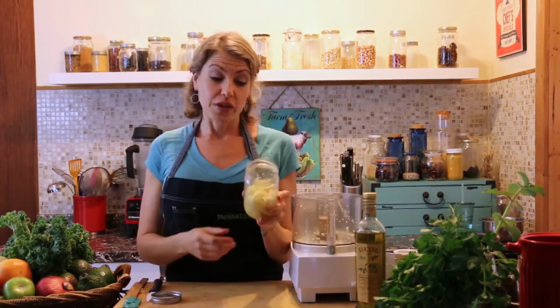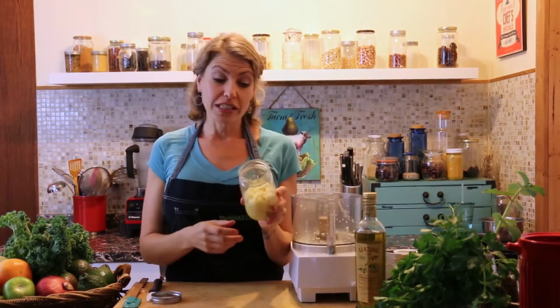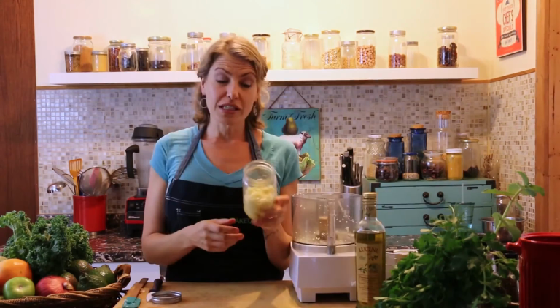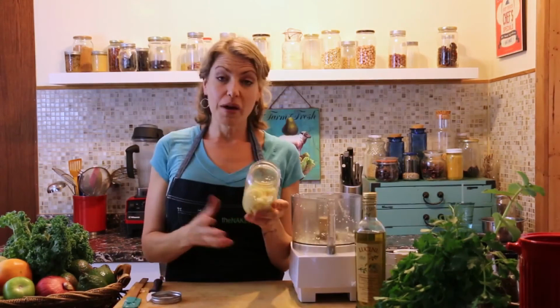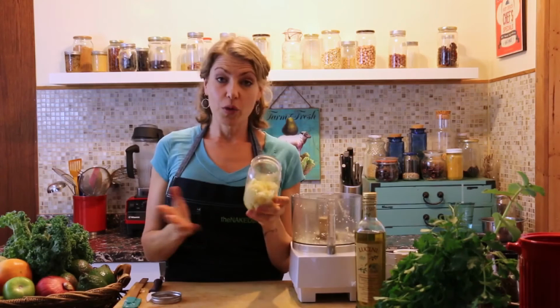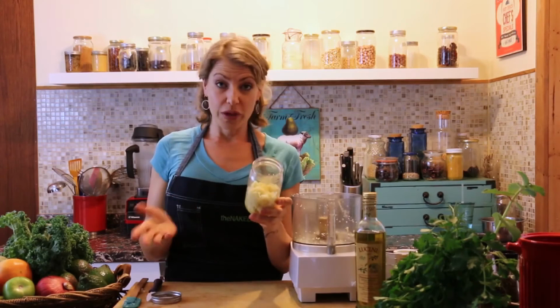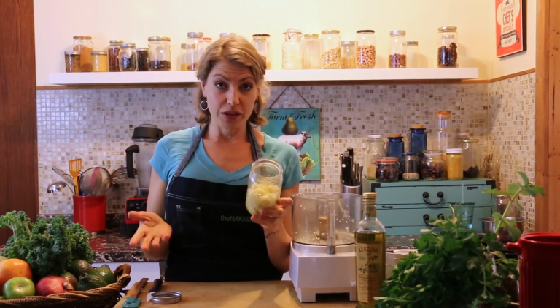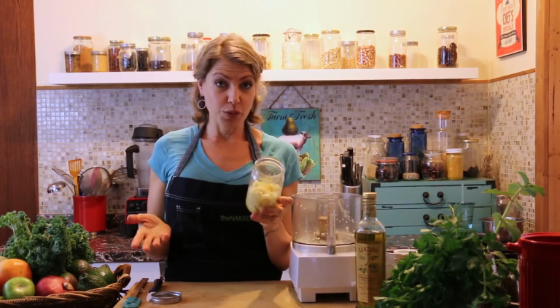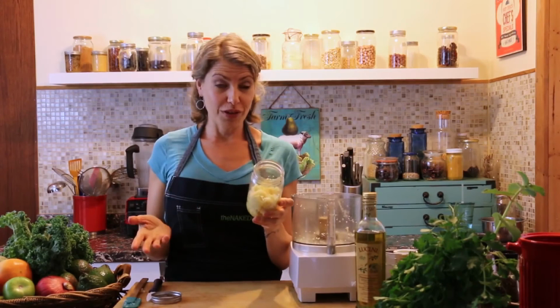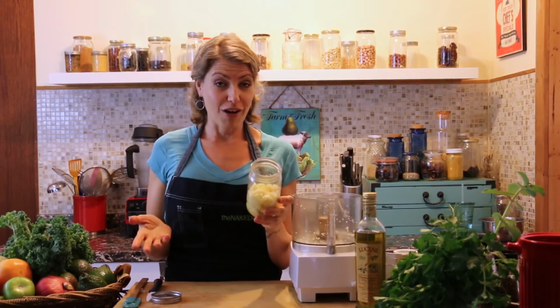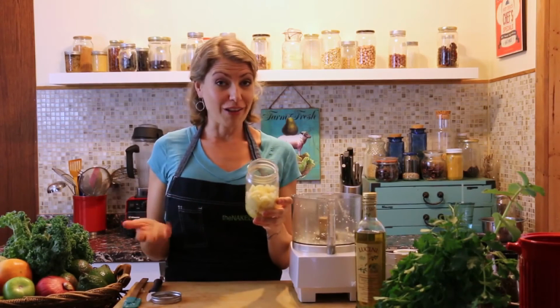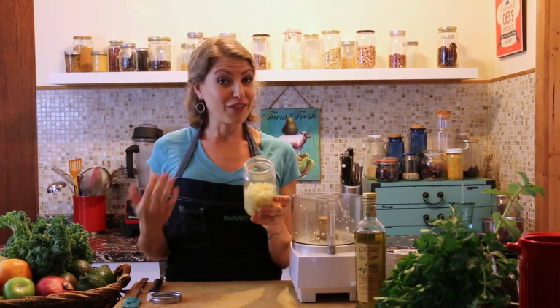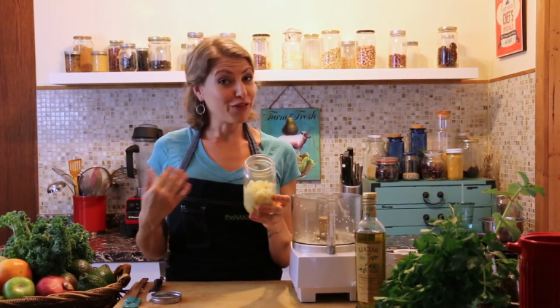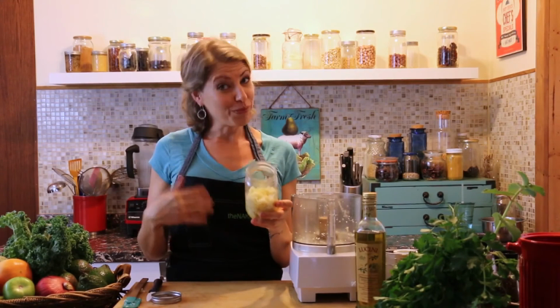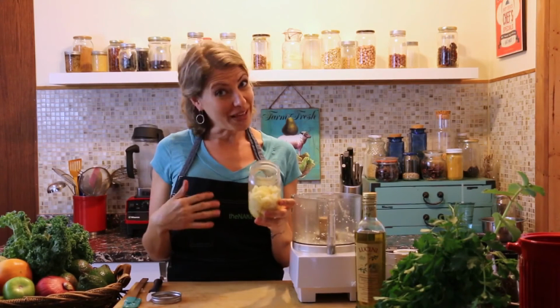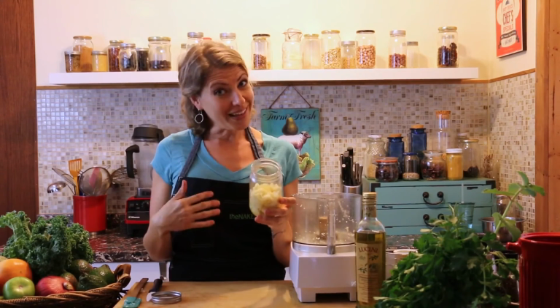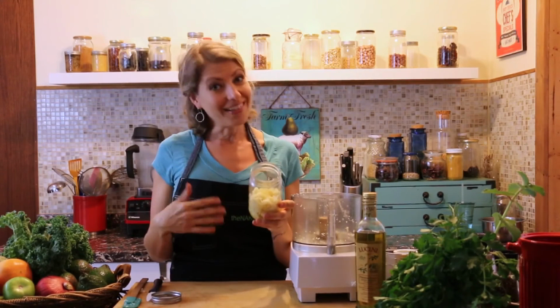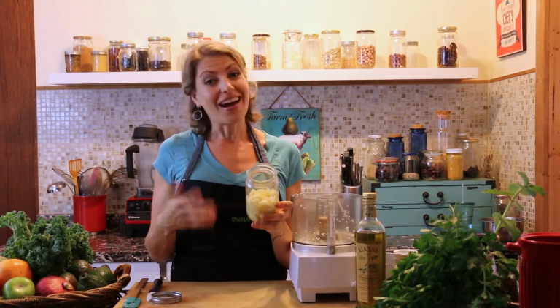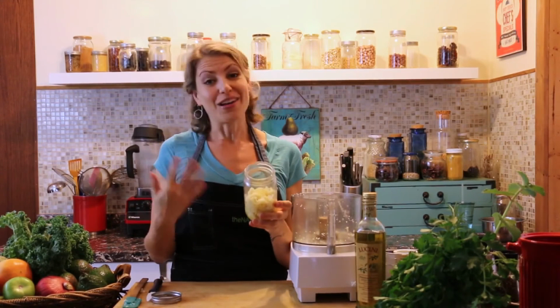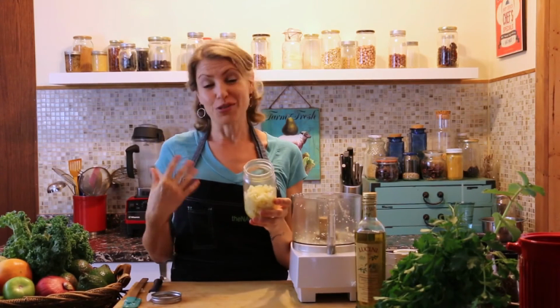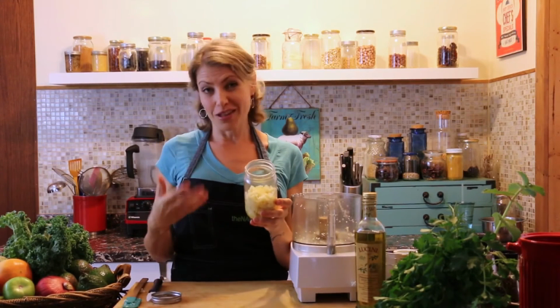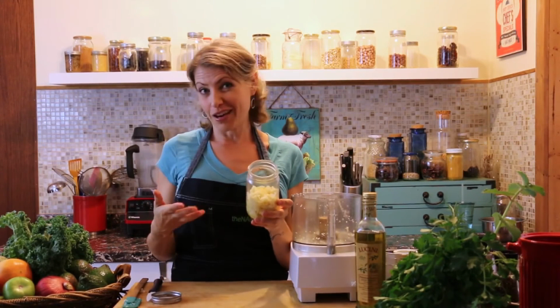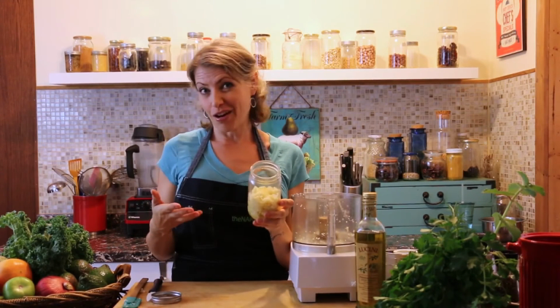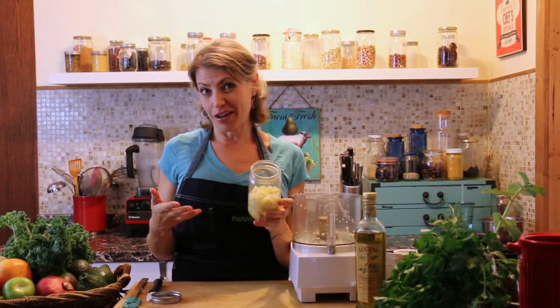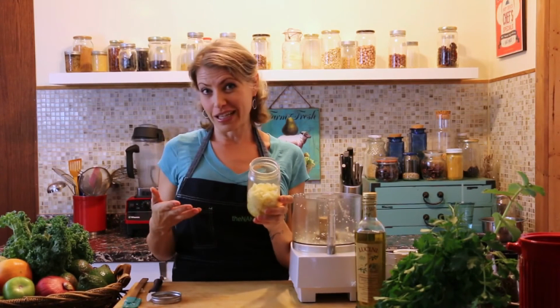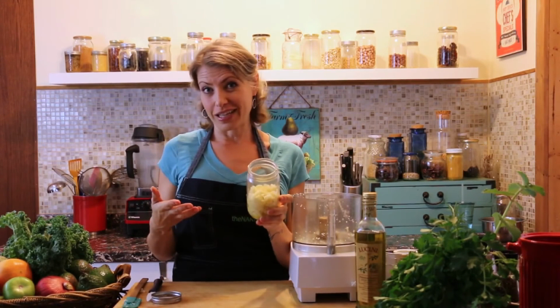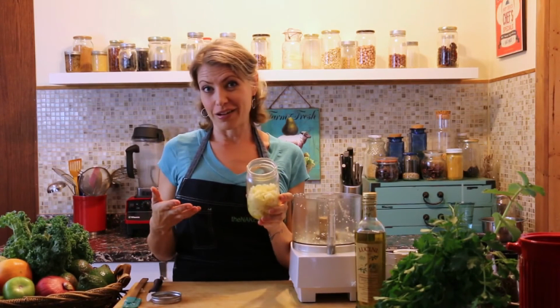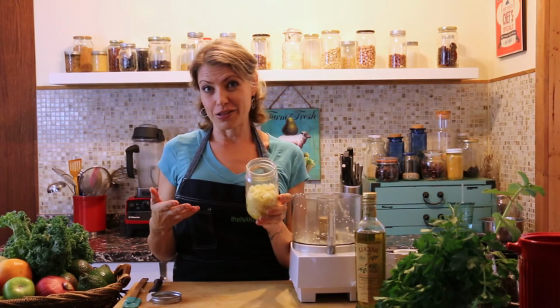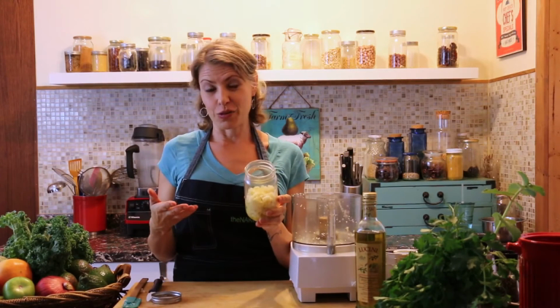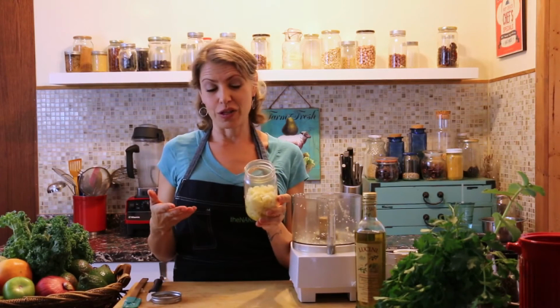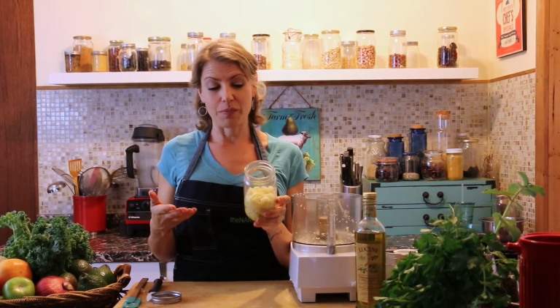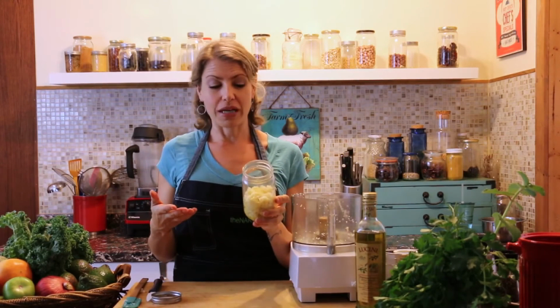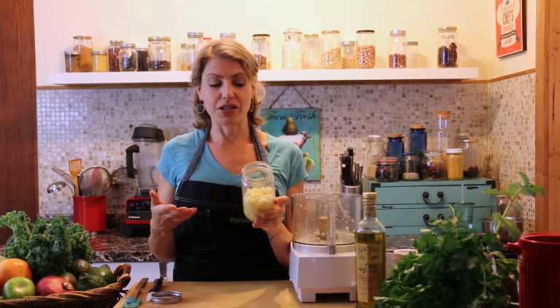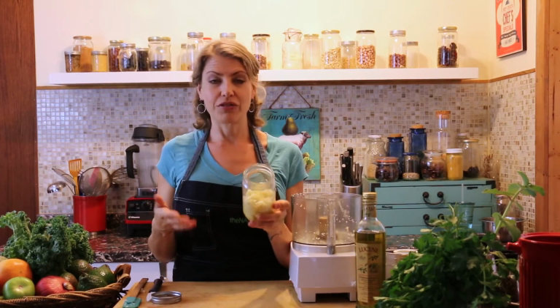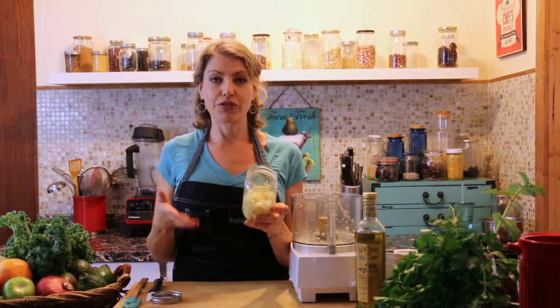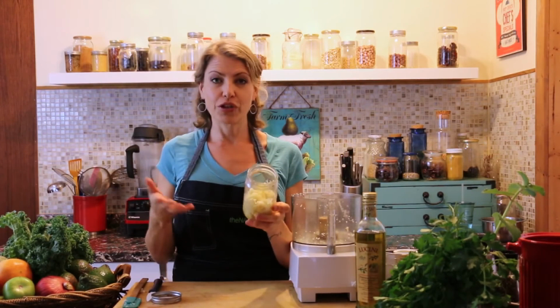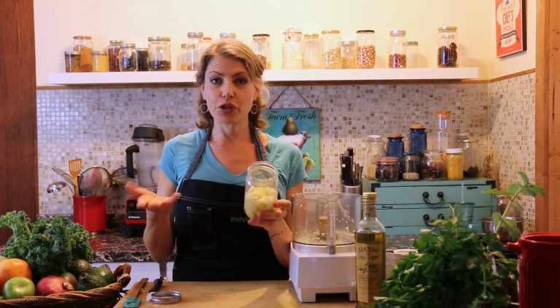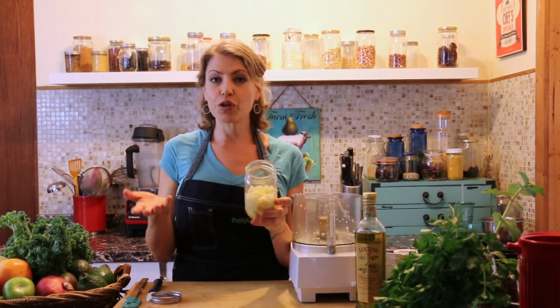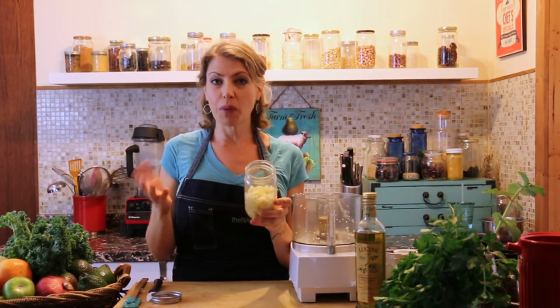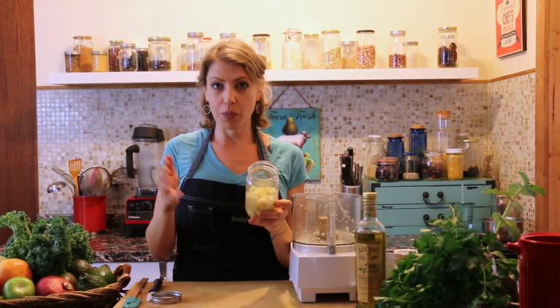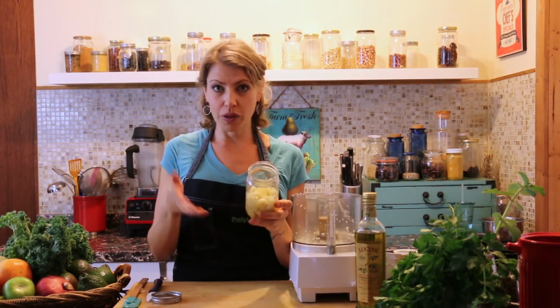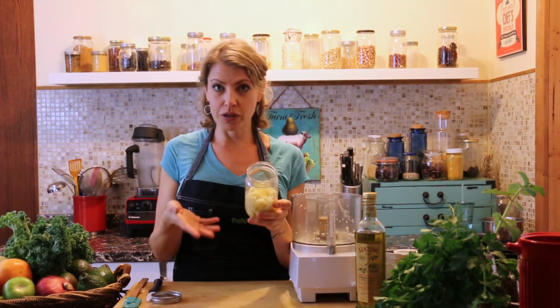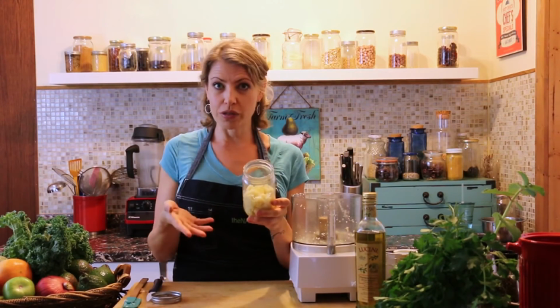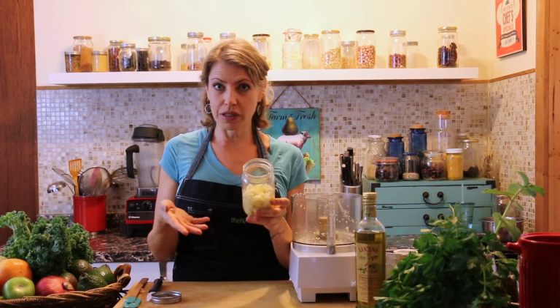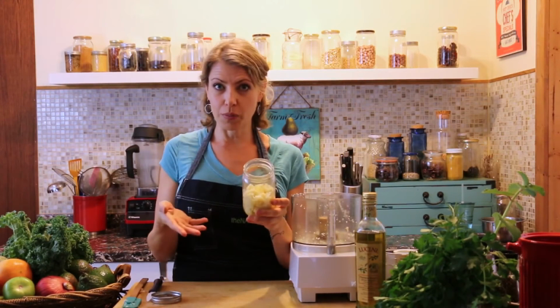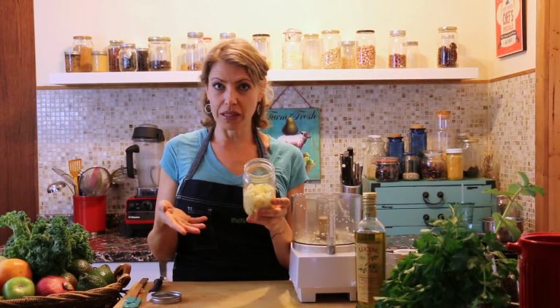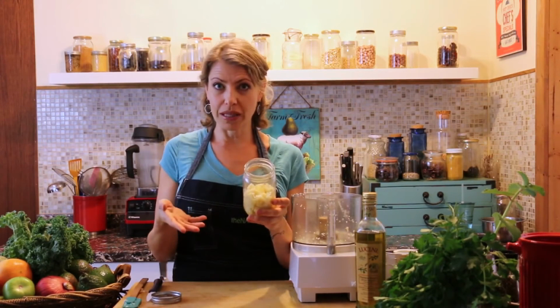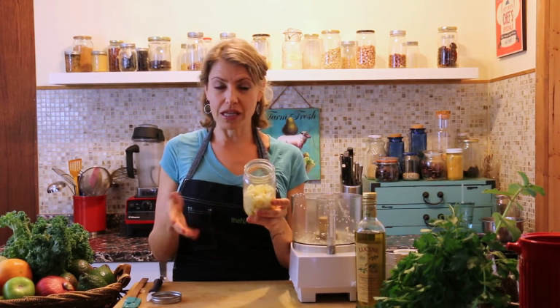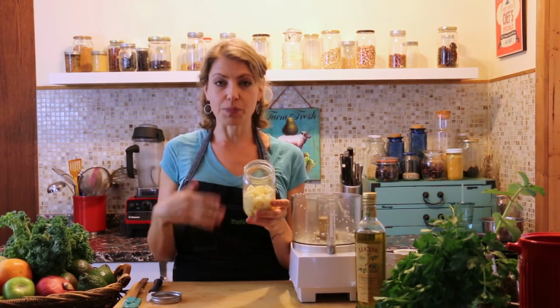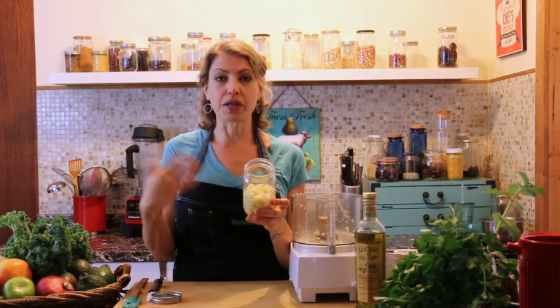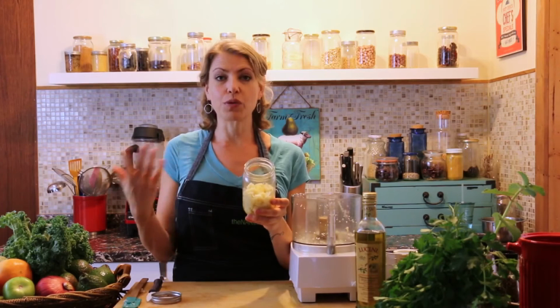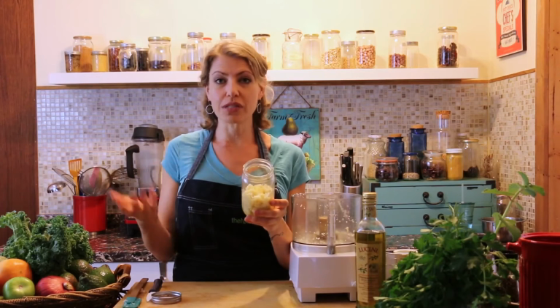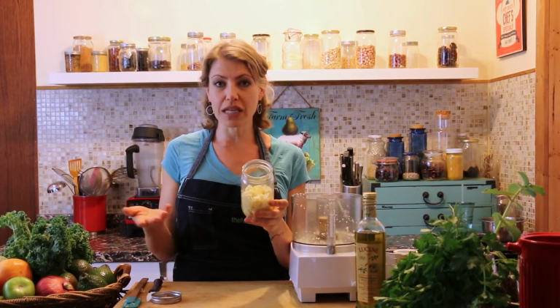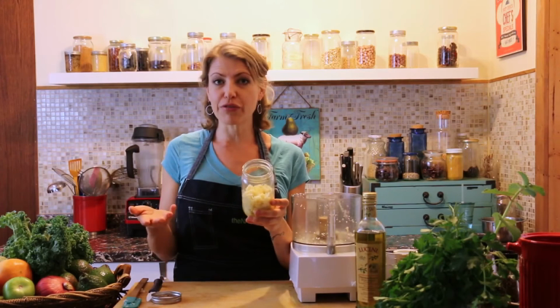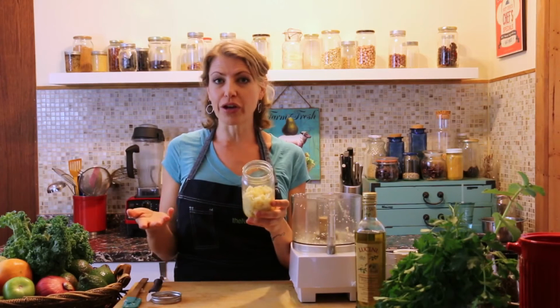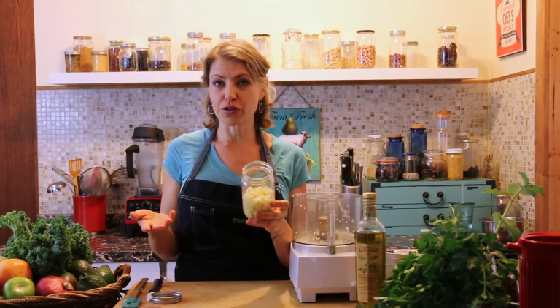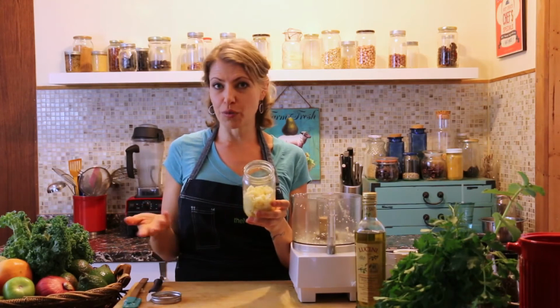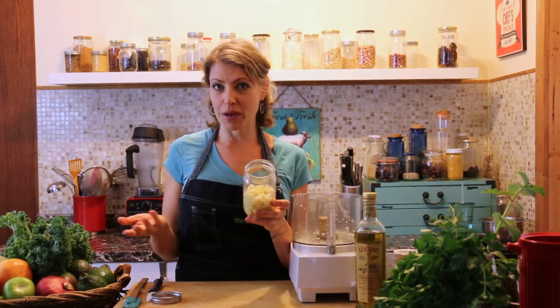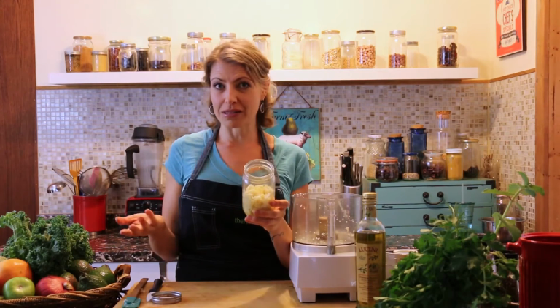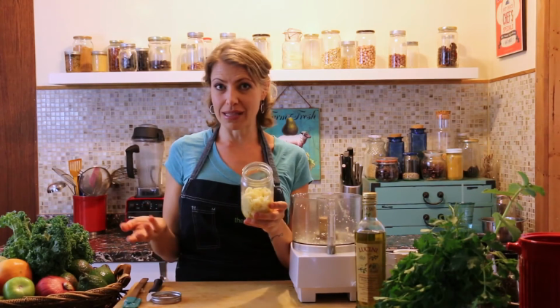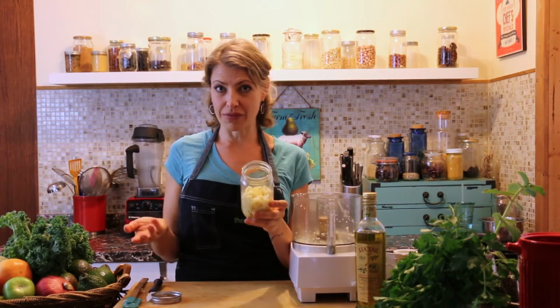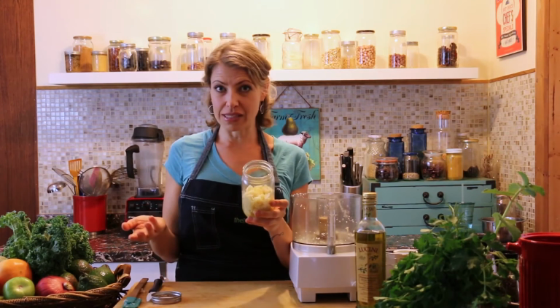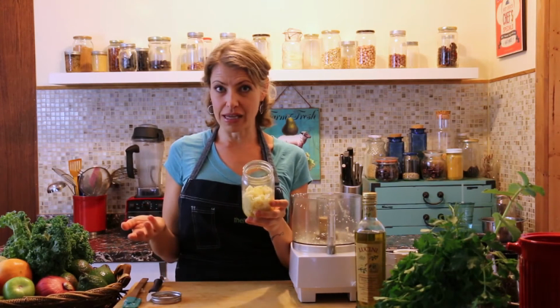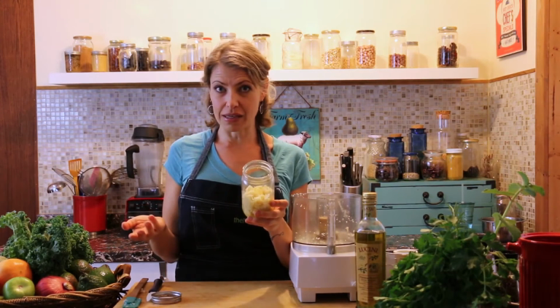This is about a week's worth of garlic for me — I use a lot of garlic here, as you can imagine. For you, you might want to use a little bit less, but it will stay fresh for about seven days.